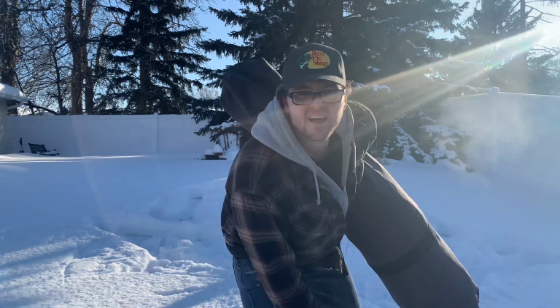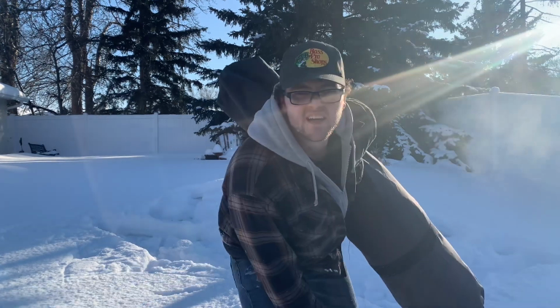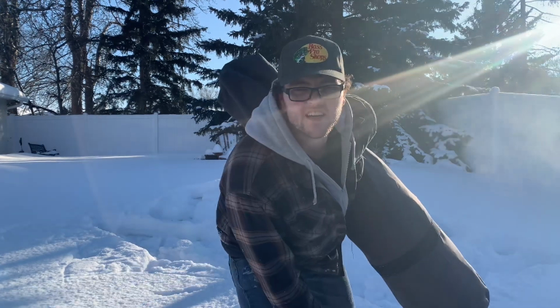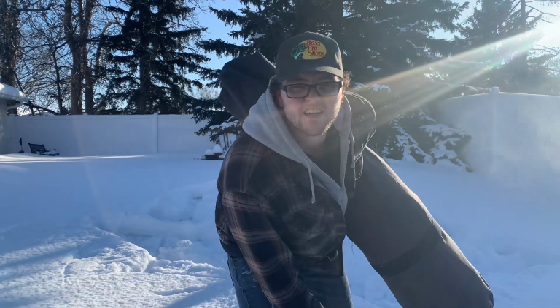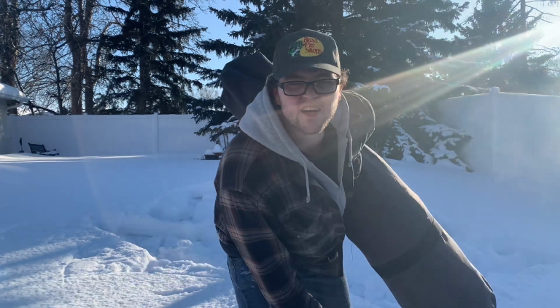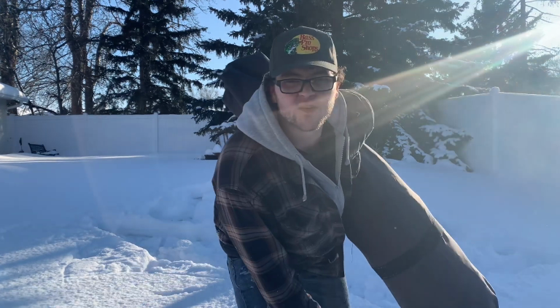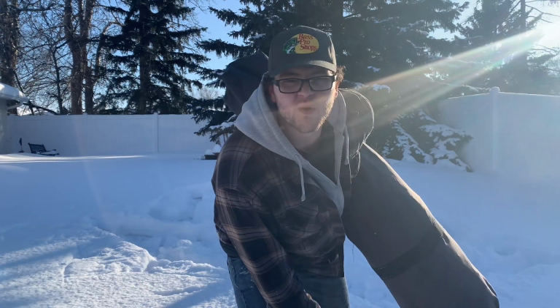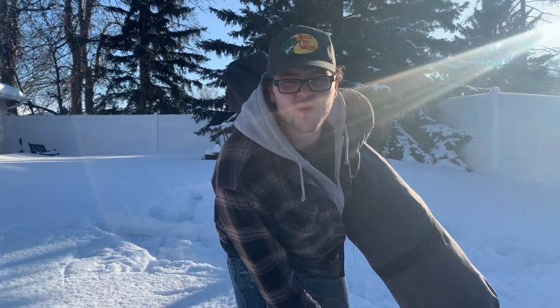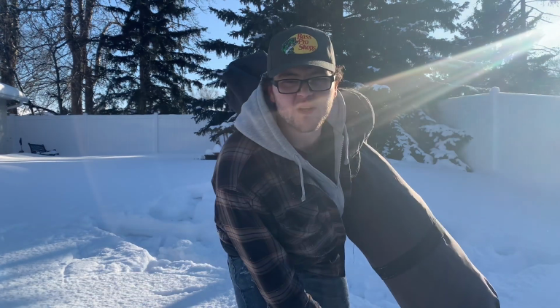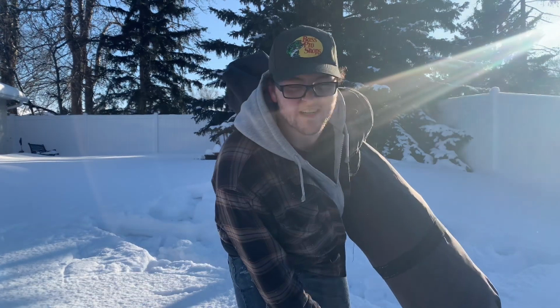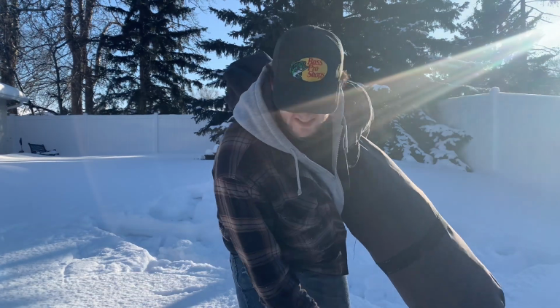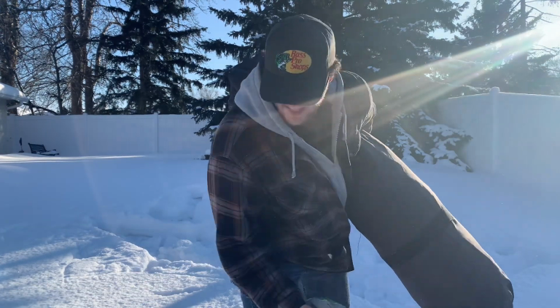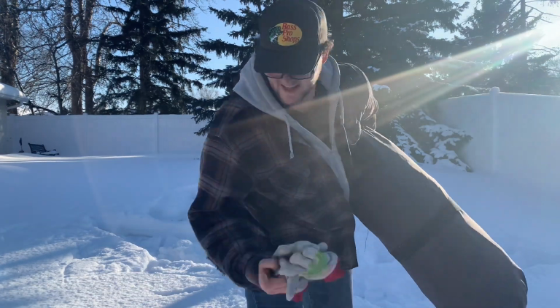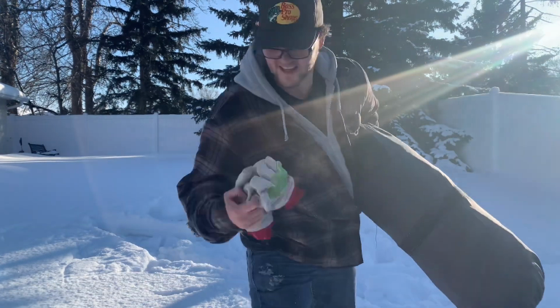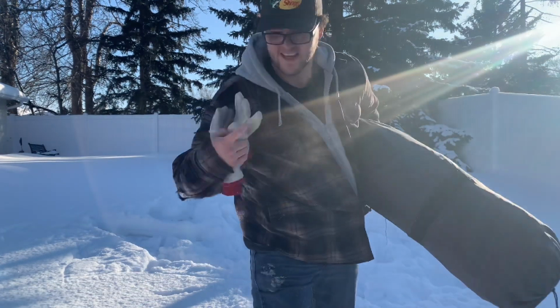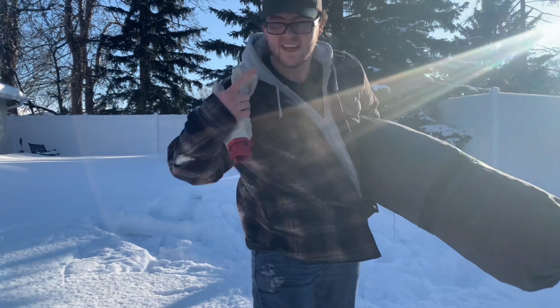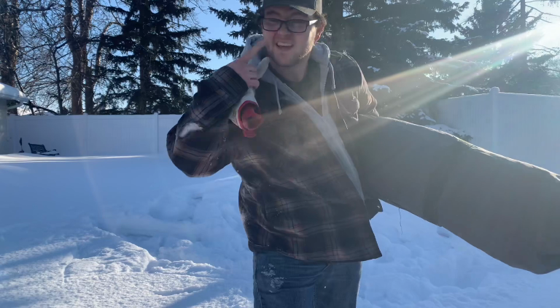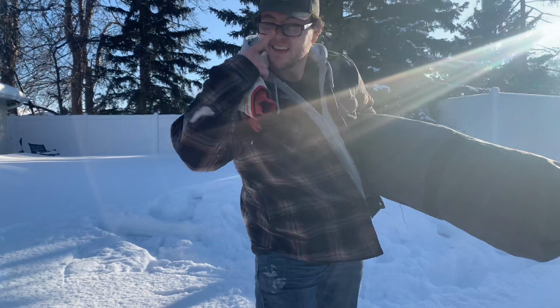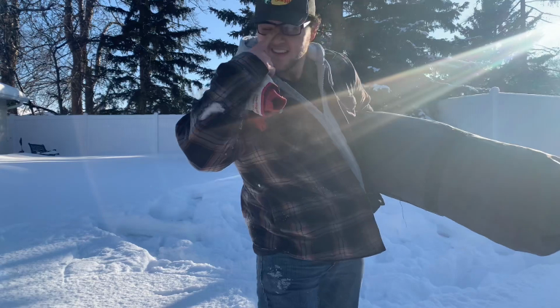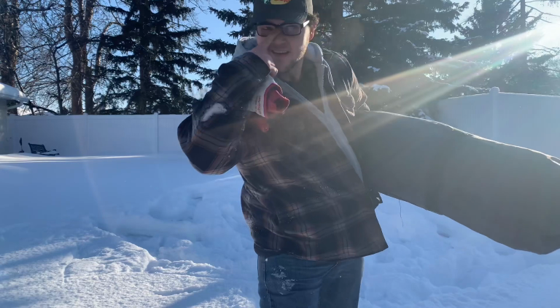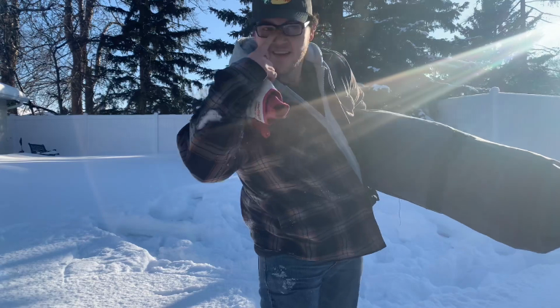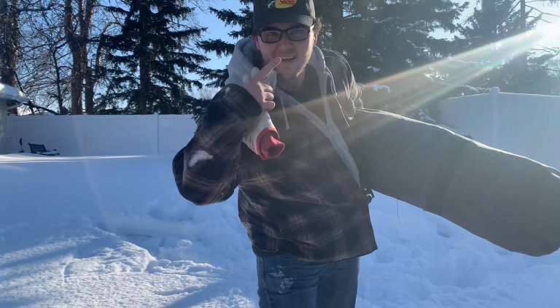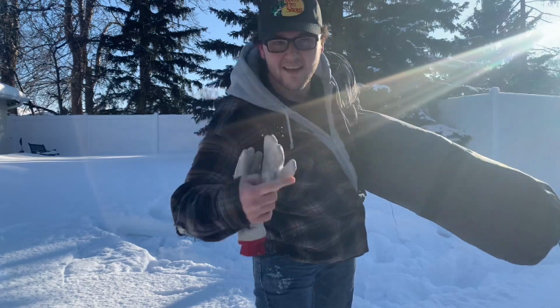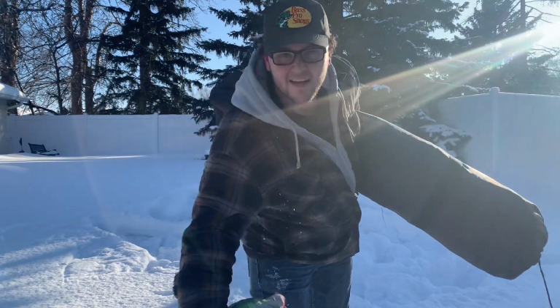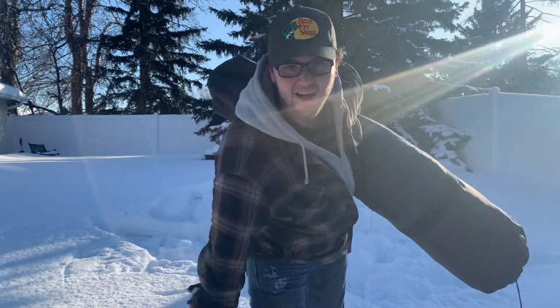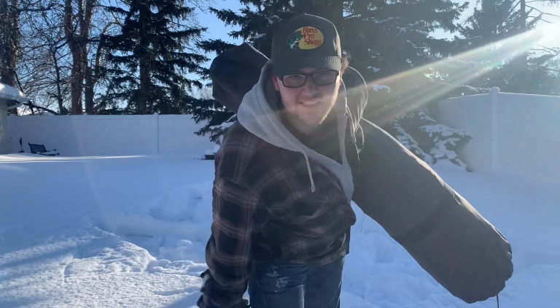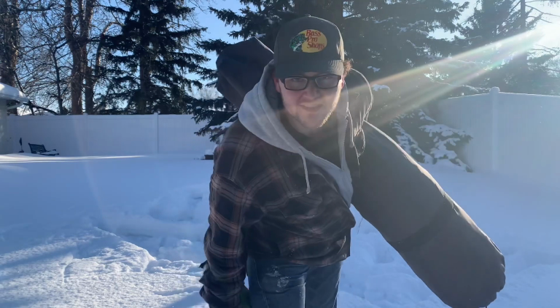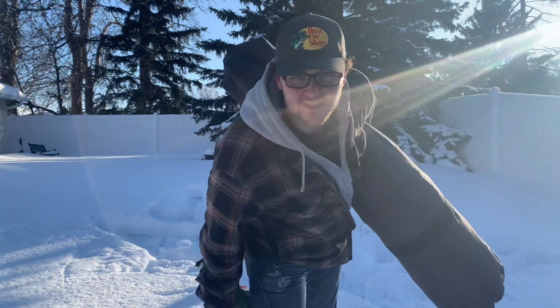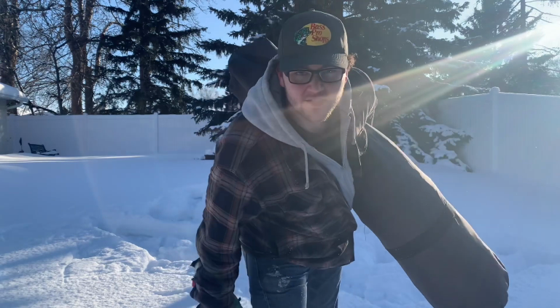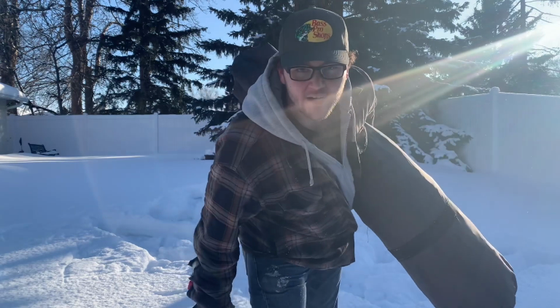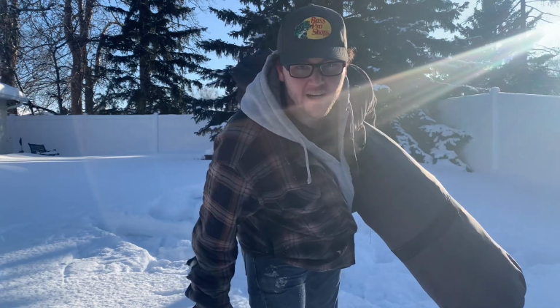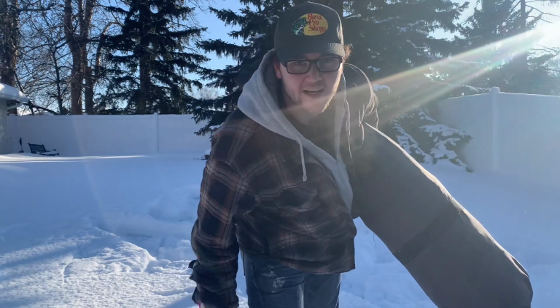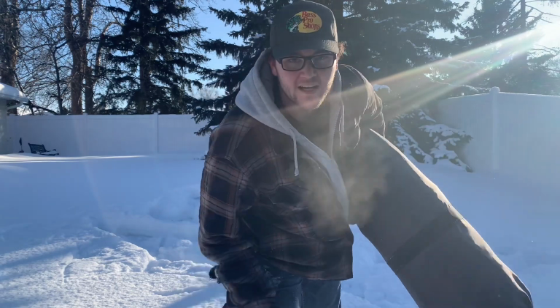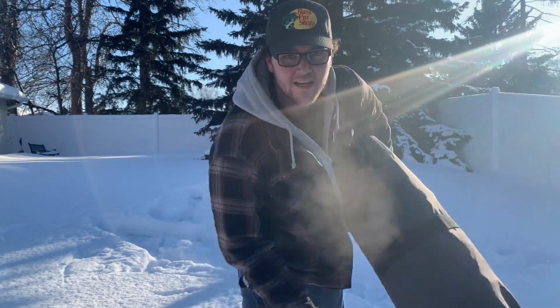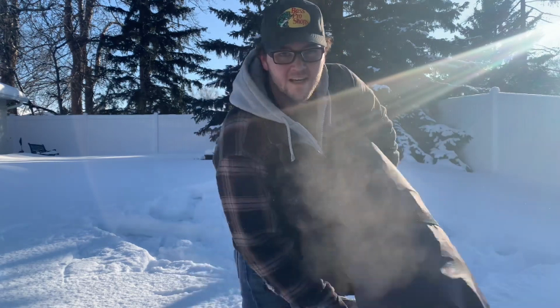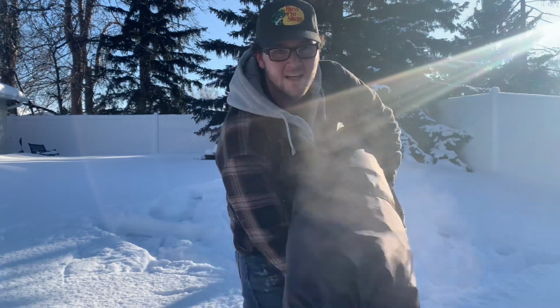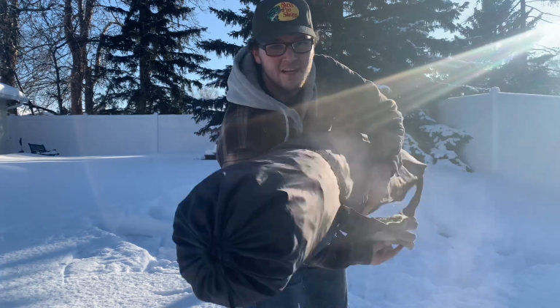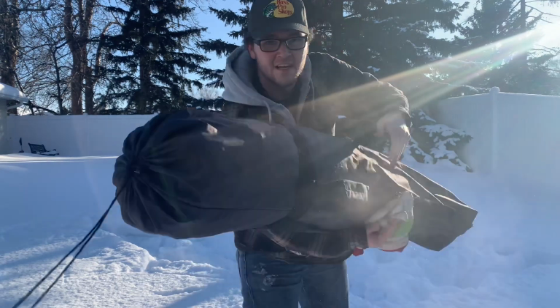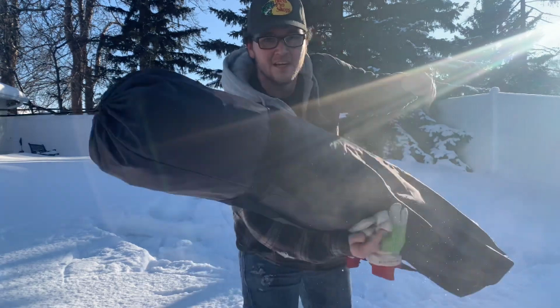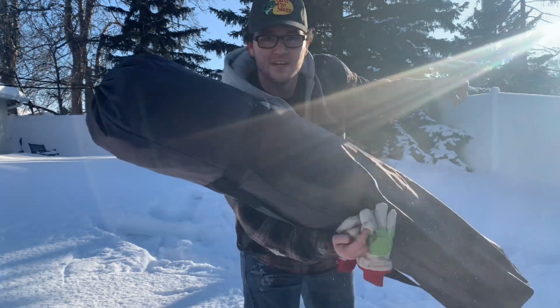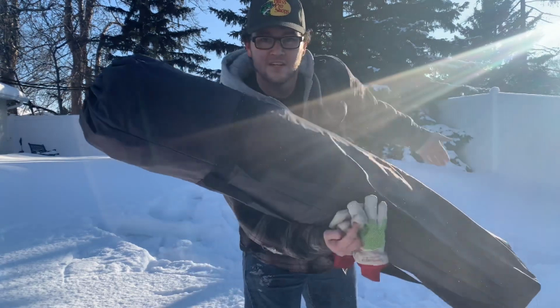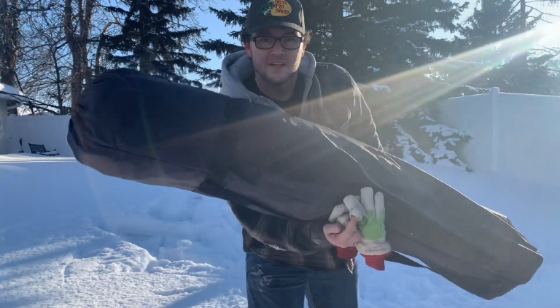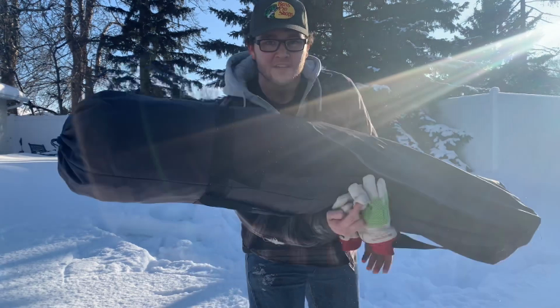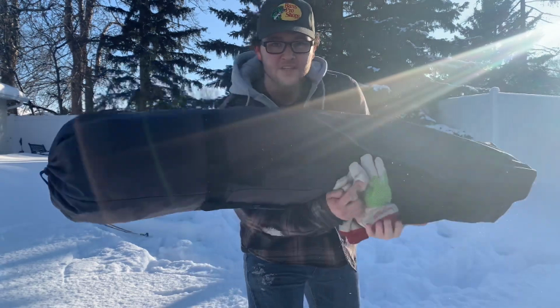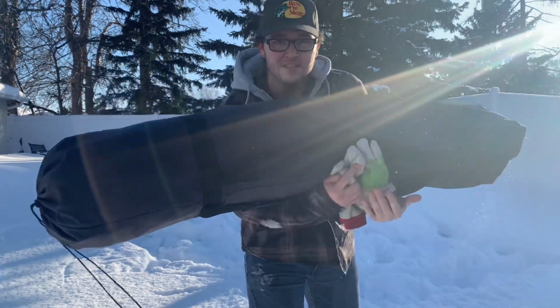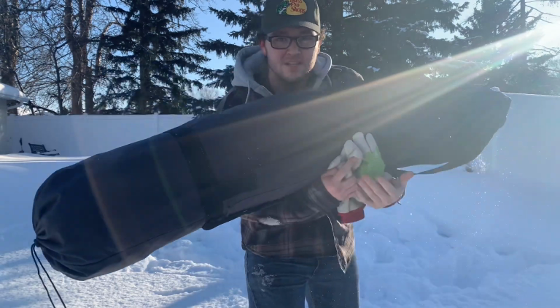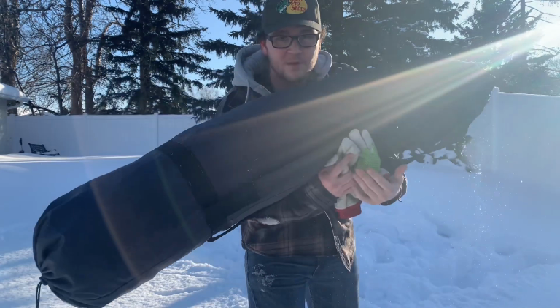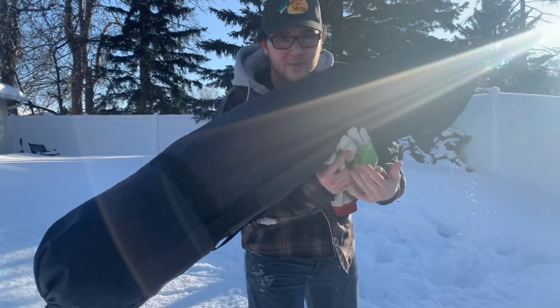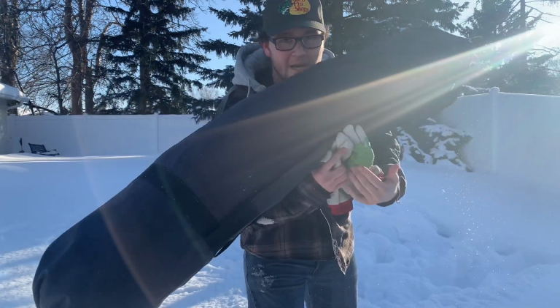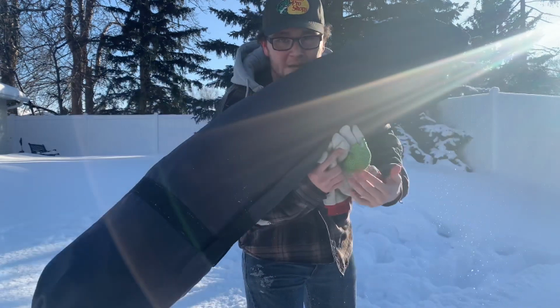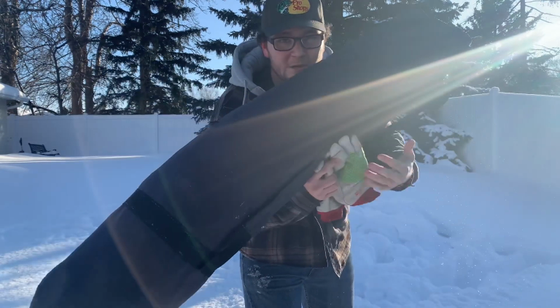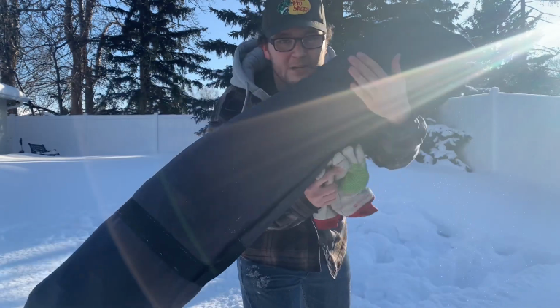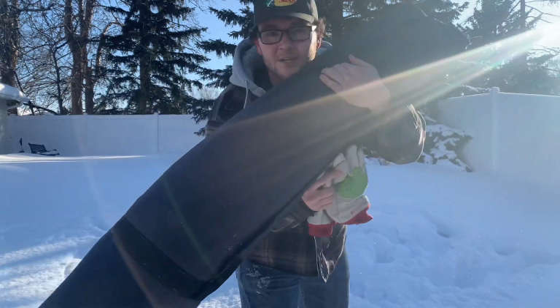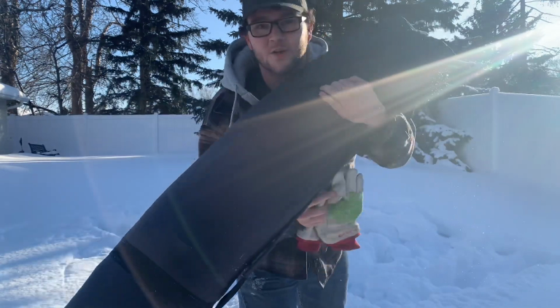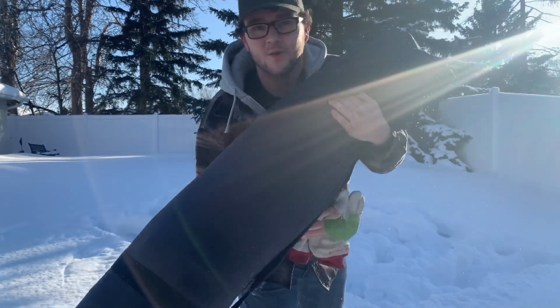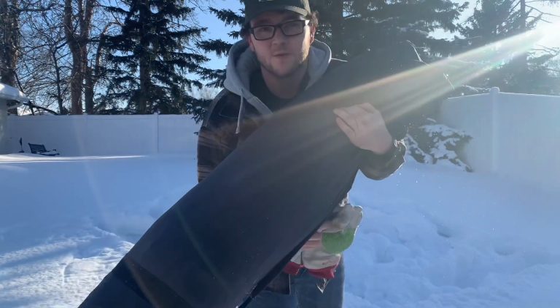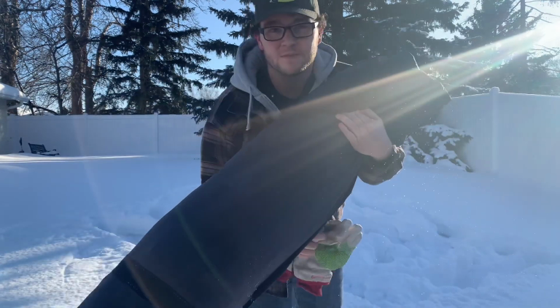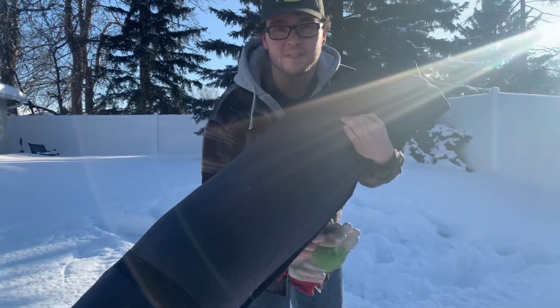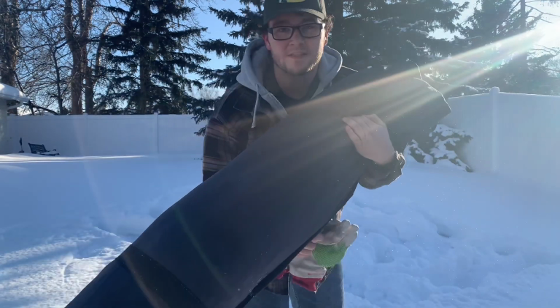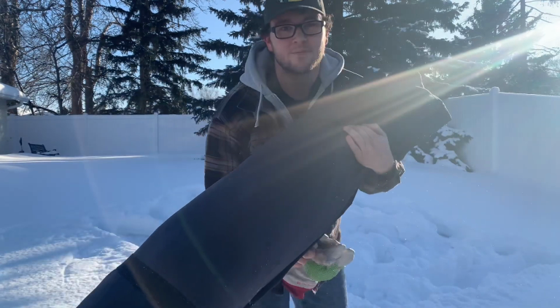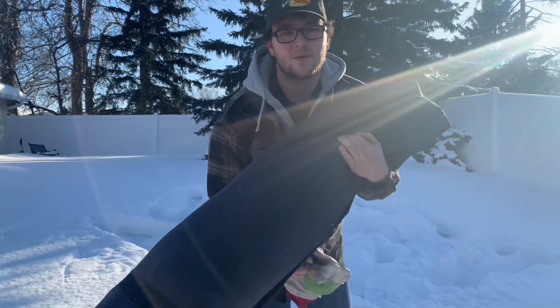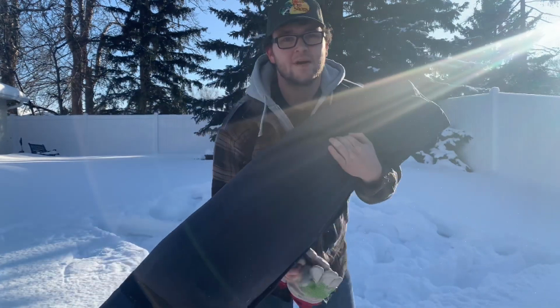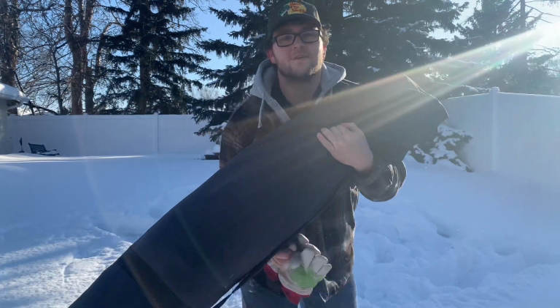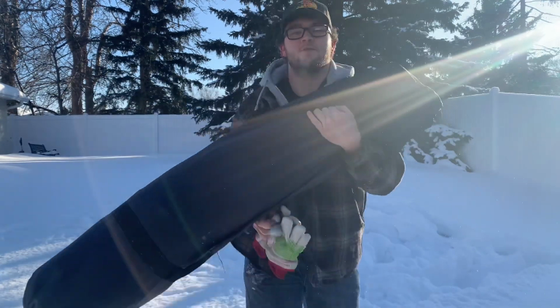Gotta roll it — that's the trick. She's in her bag, ready to go, just like brand new.